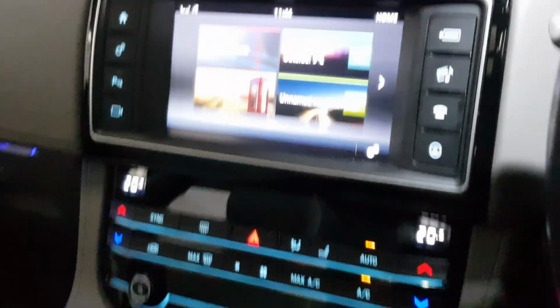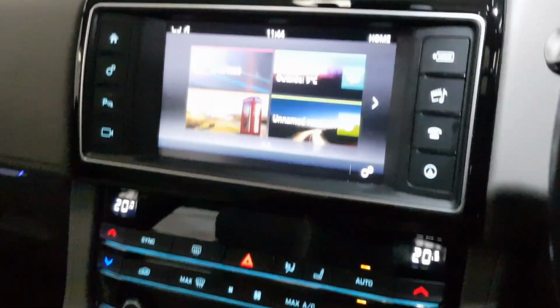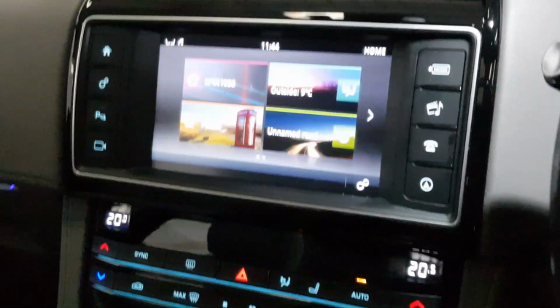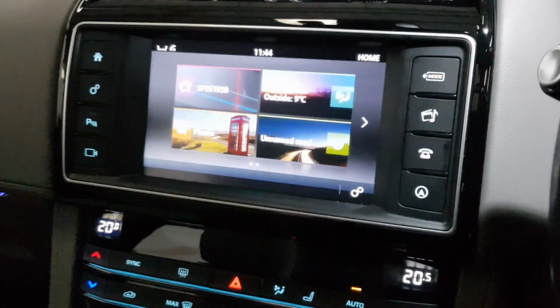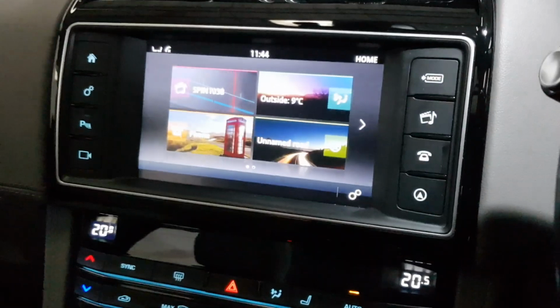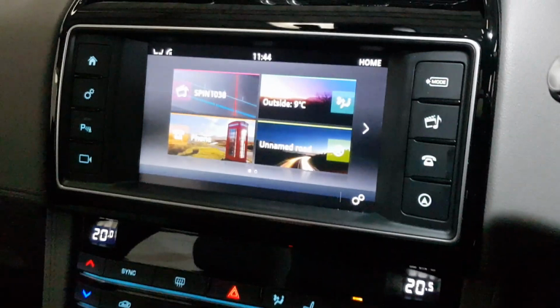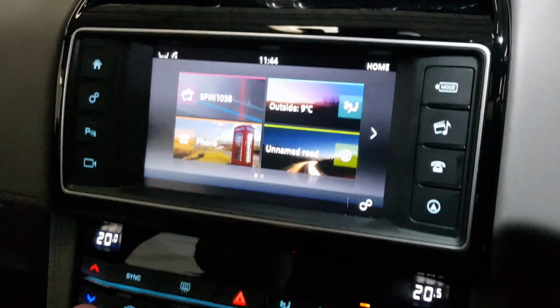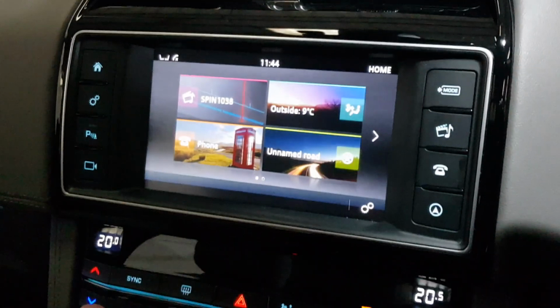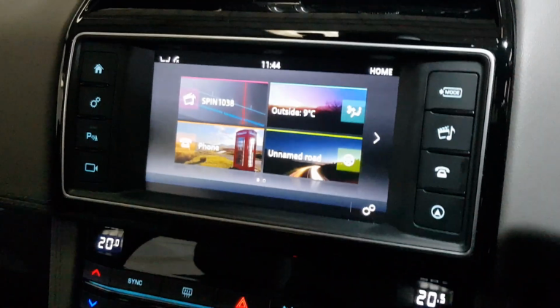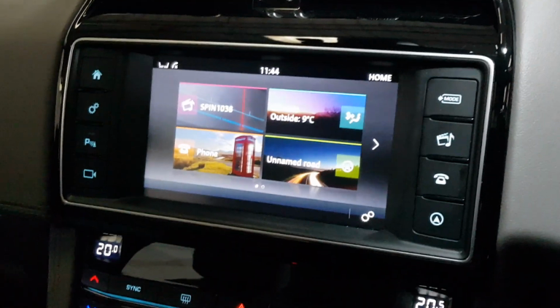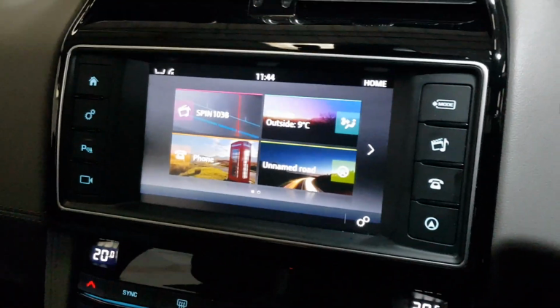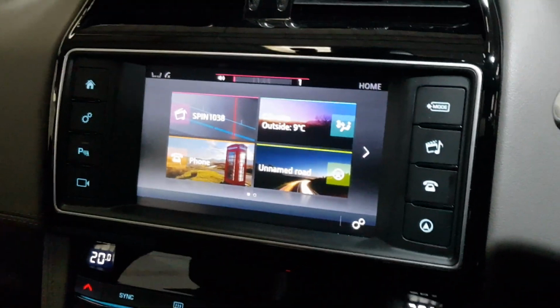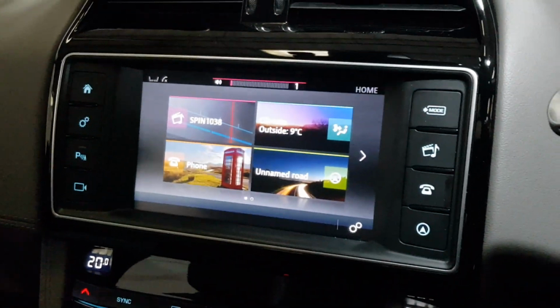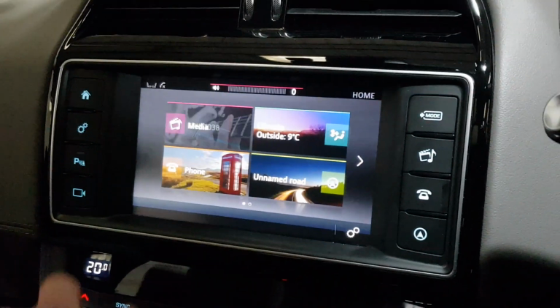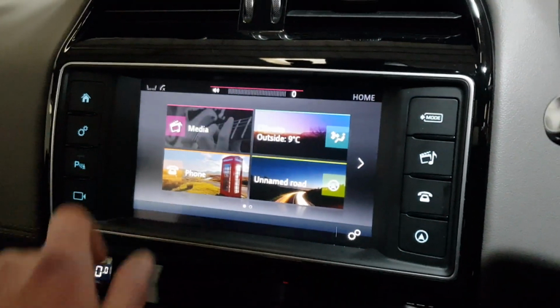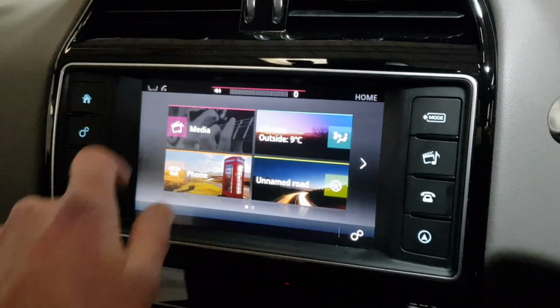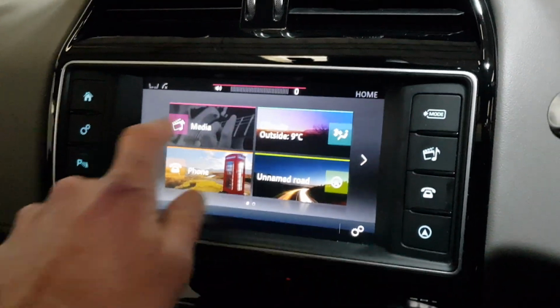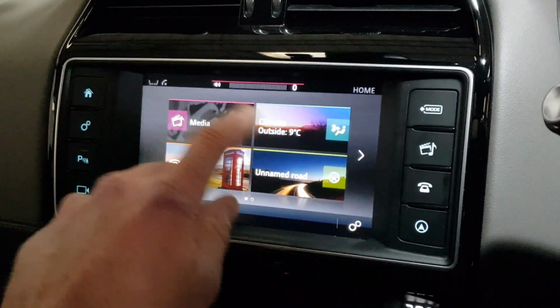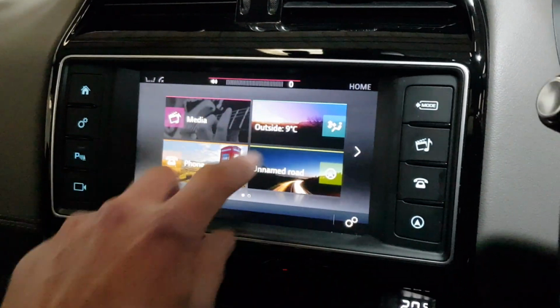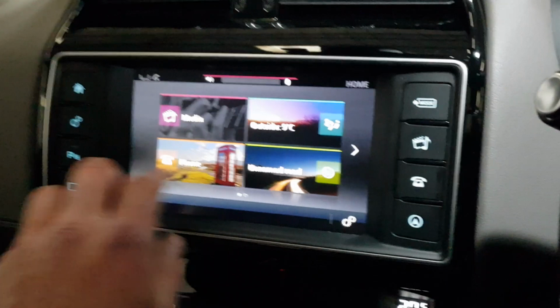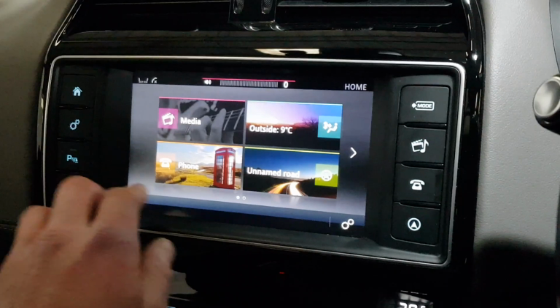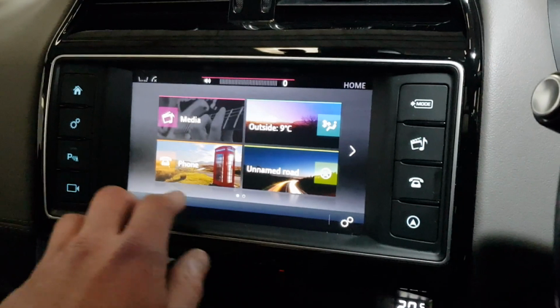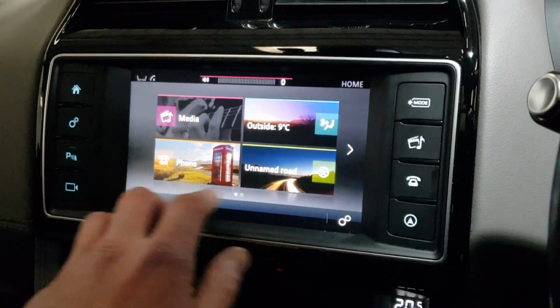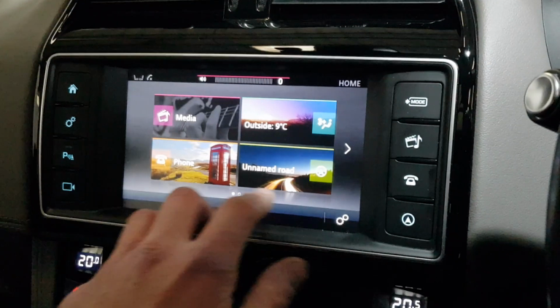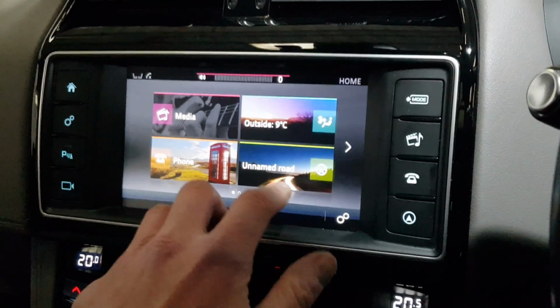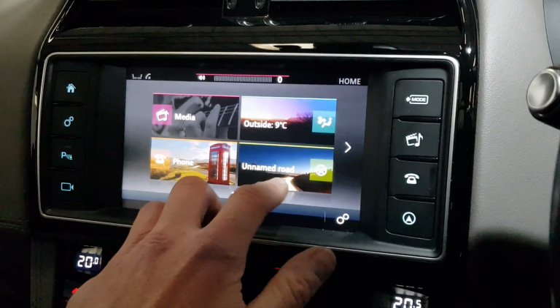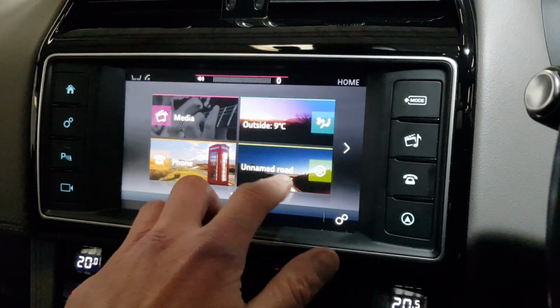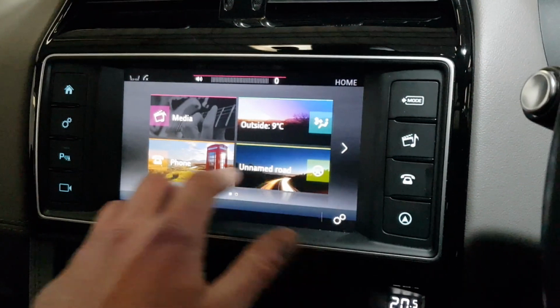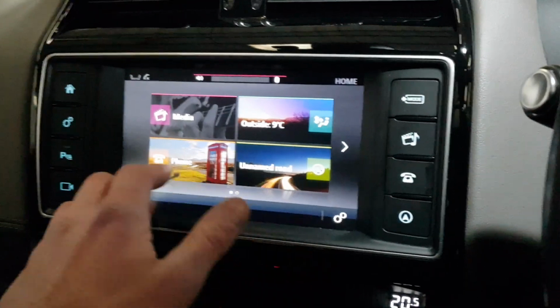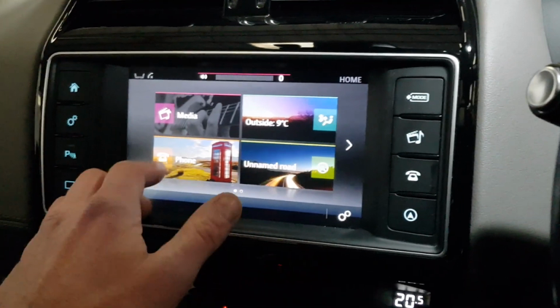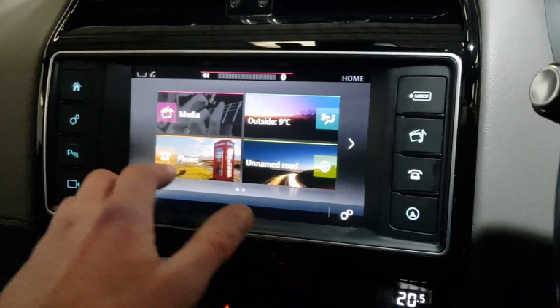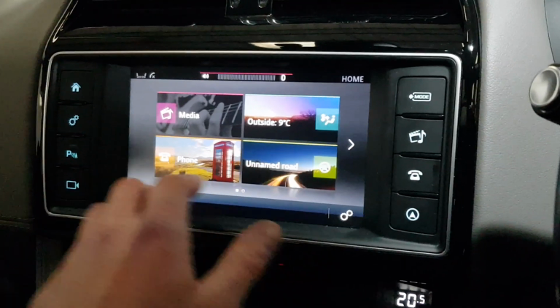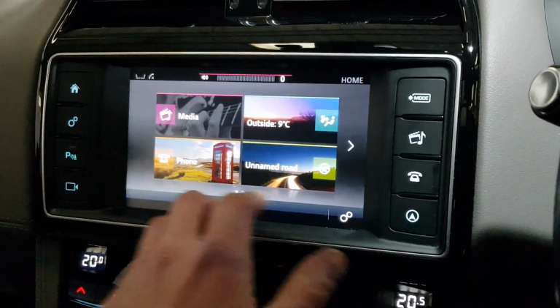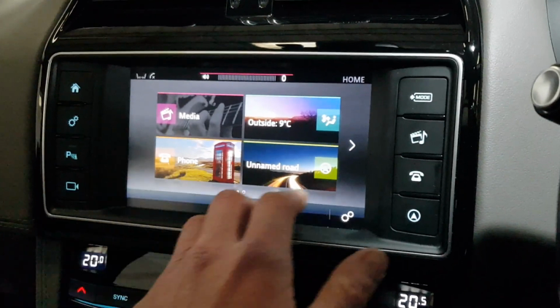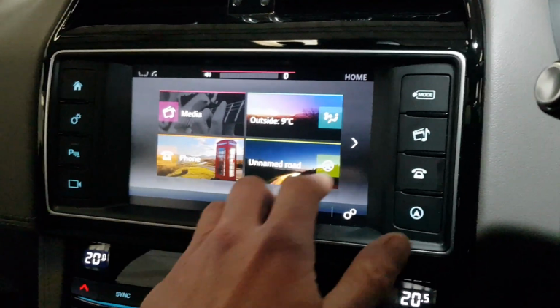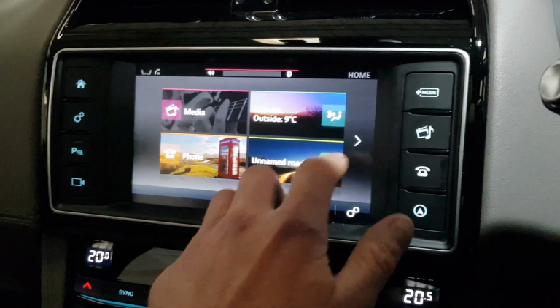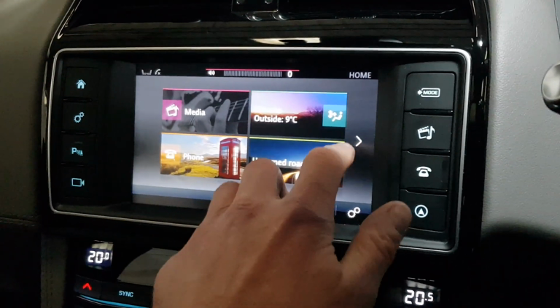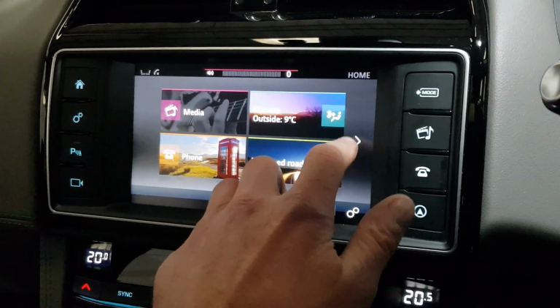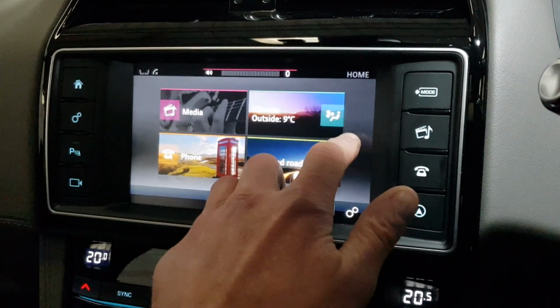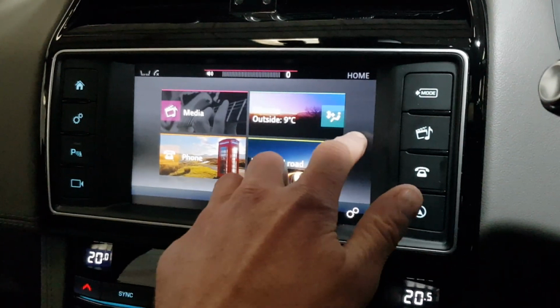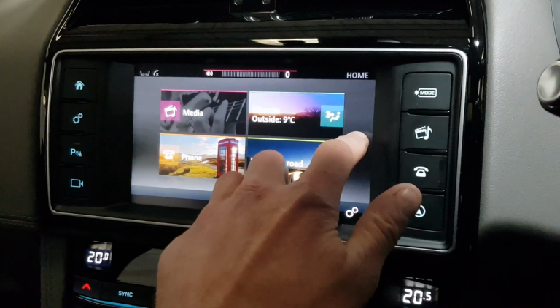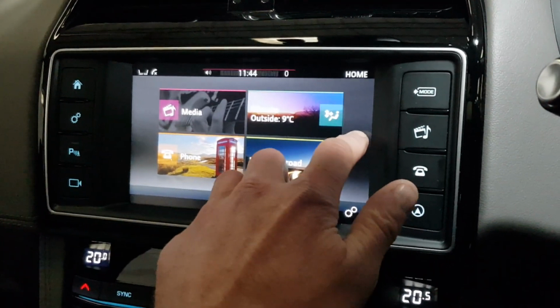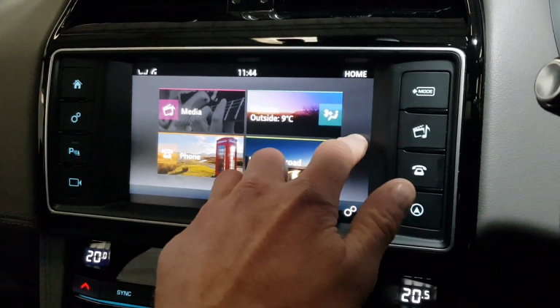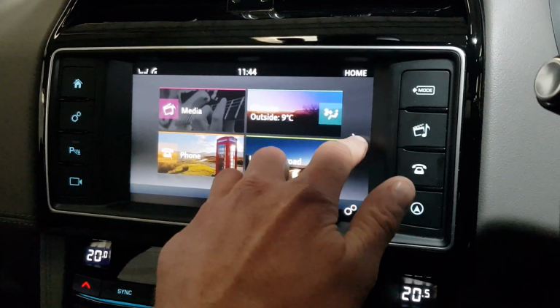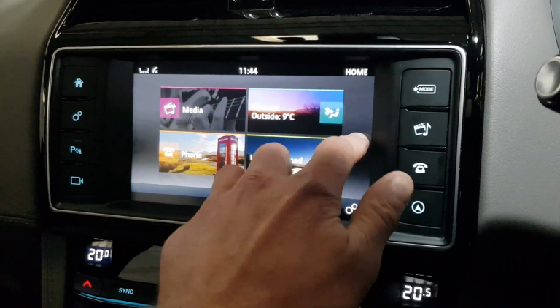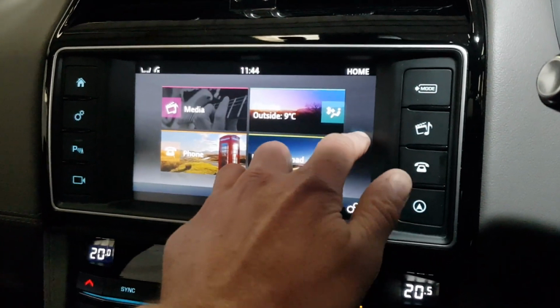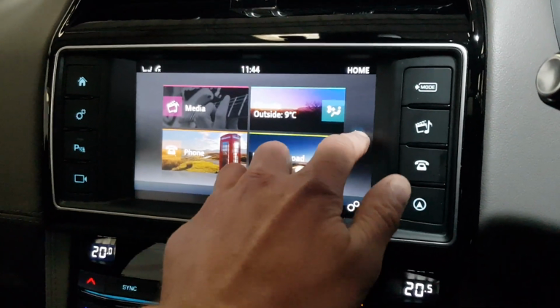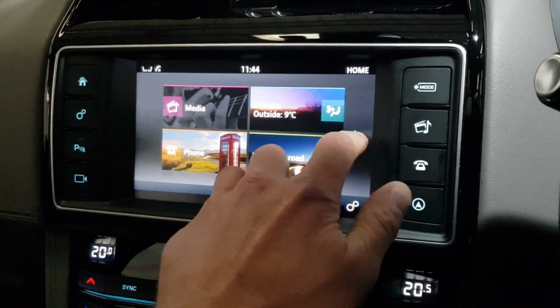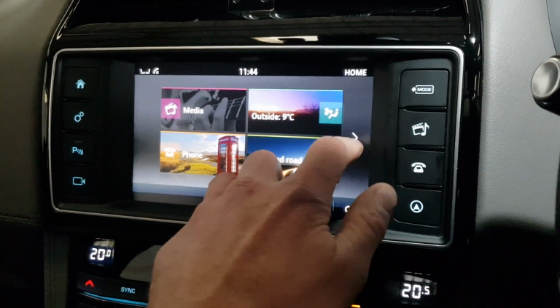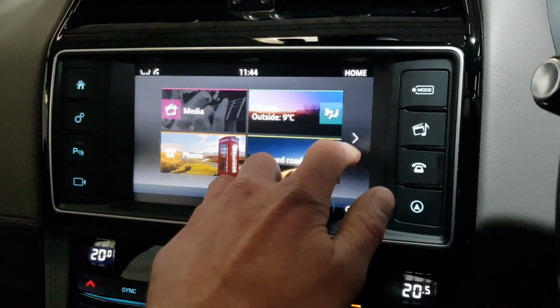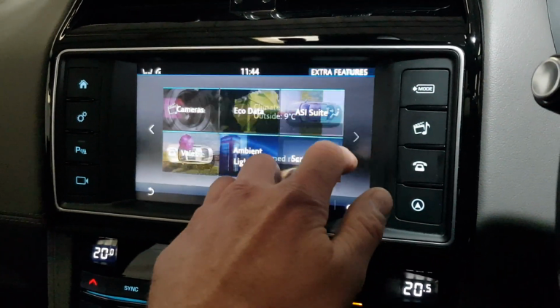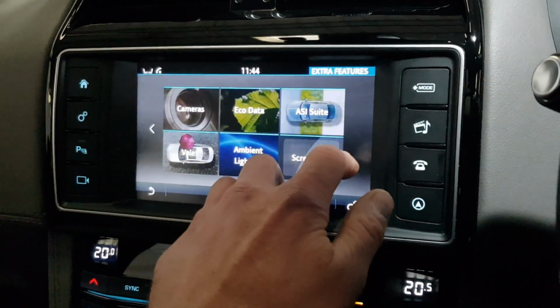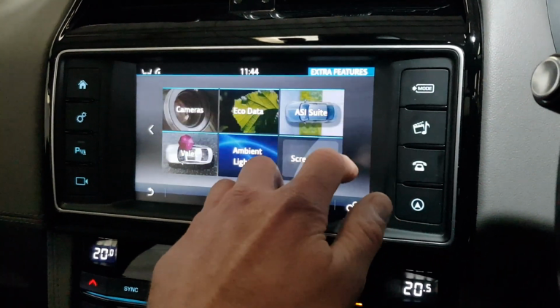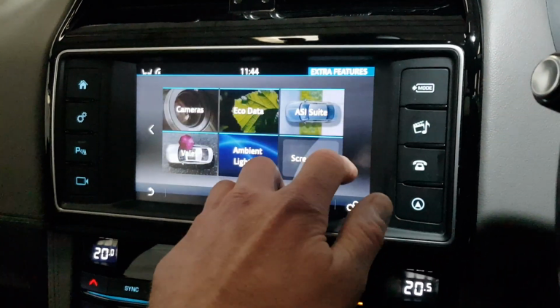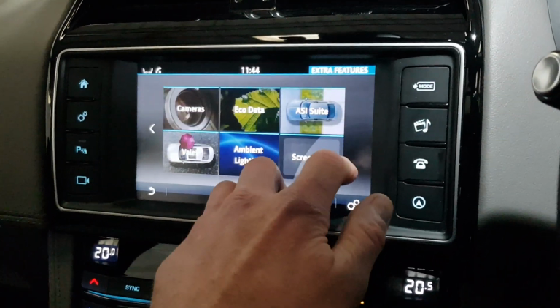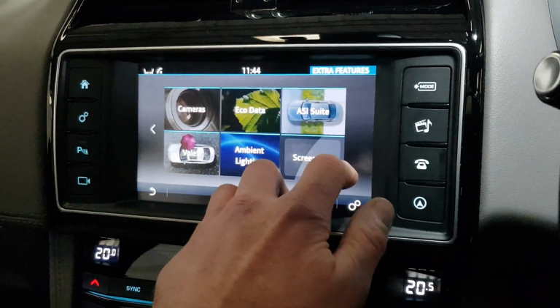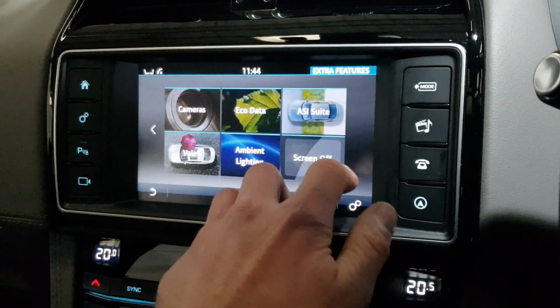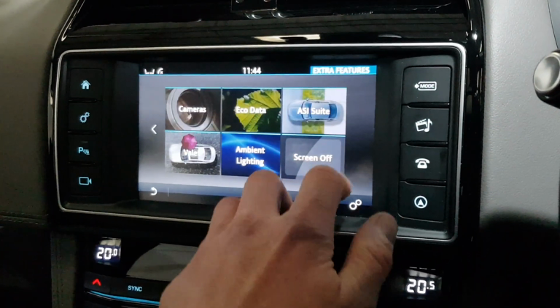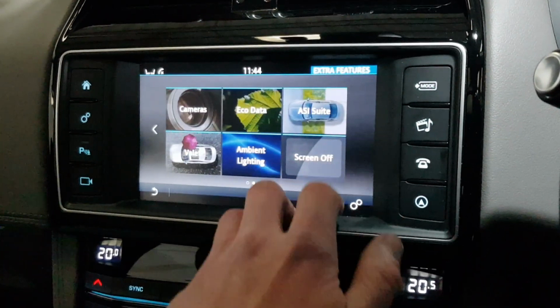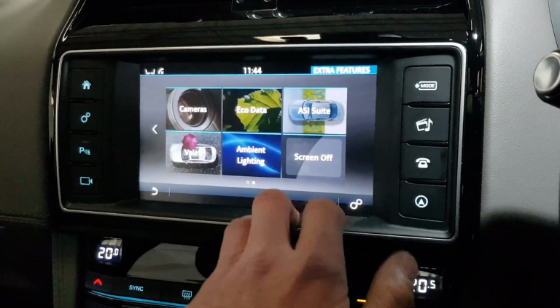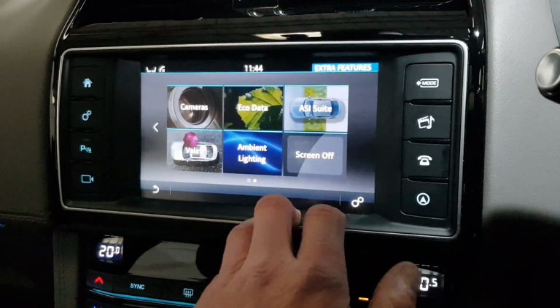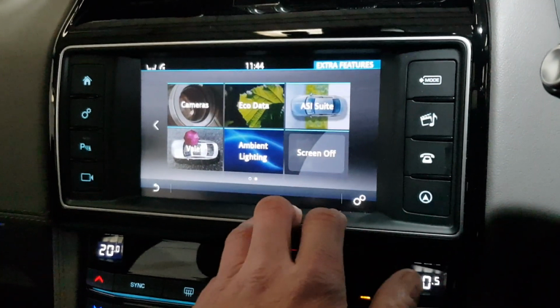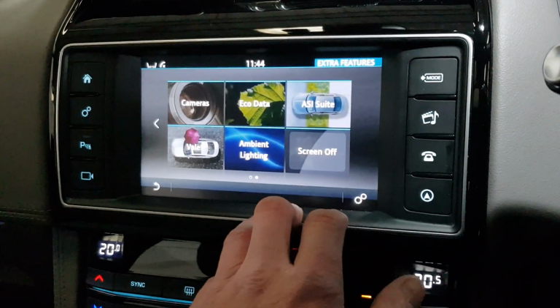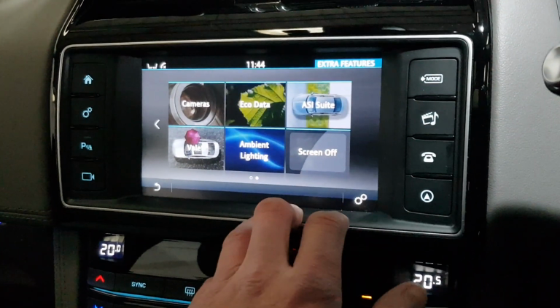So all your usuals — your Bluetooth streaming, your sat nav, your dual zone climate control, and heated seats.